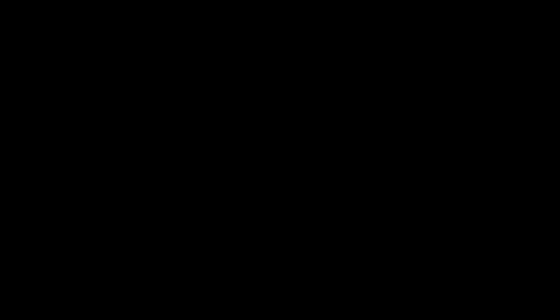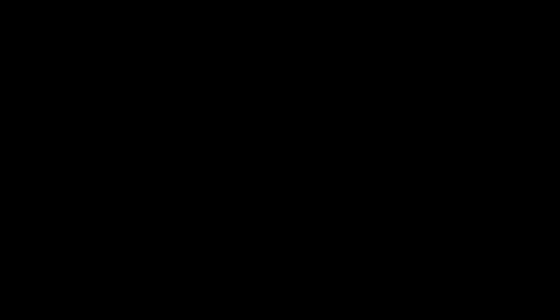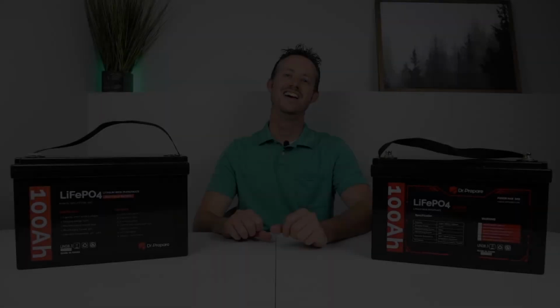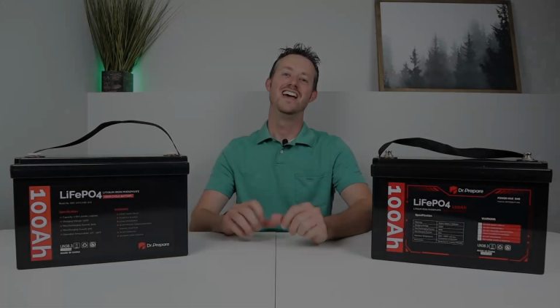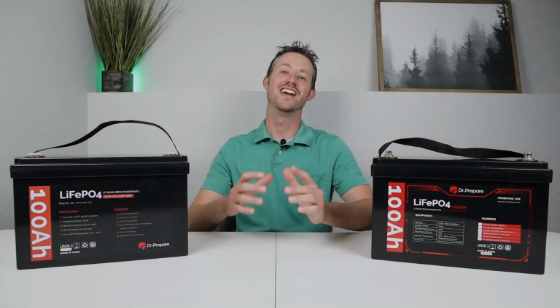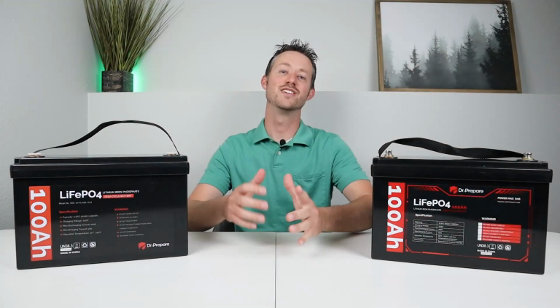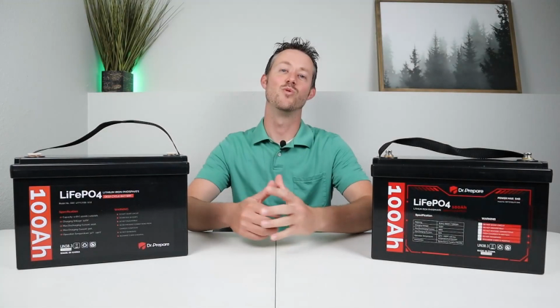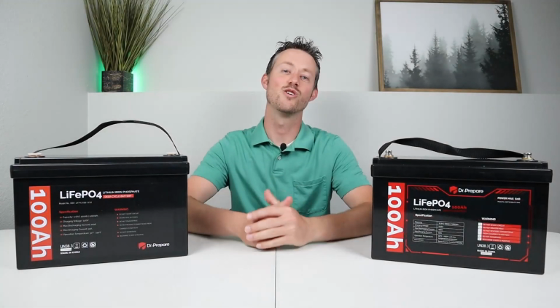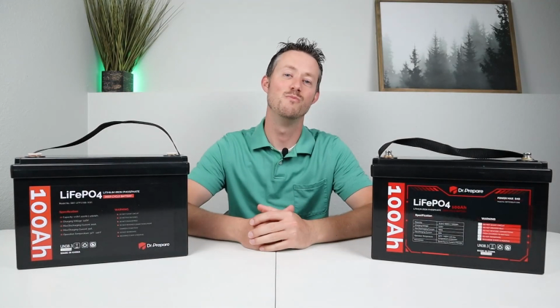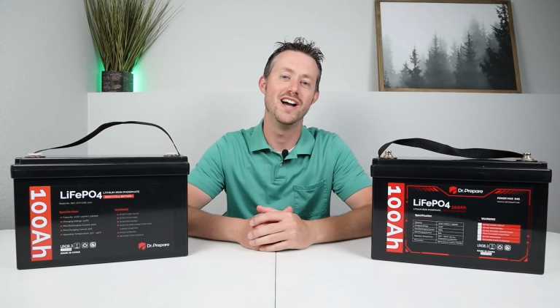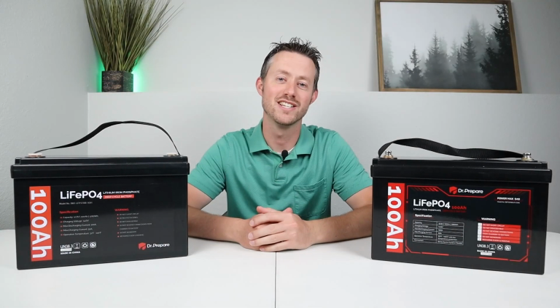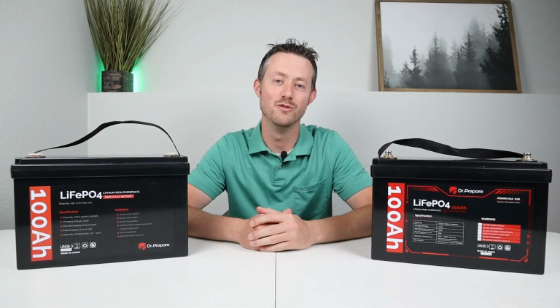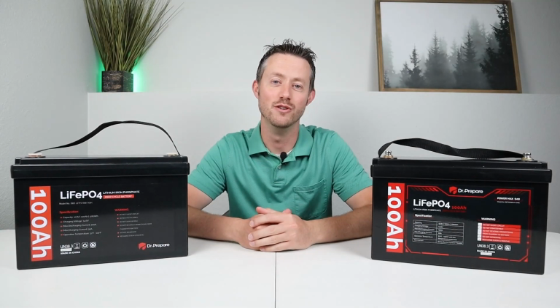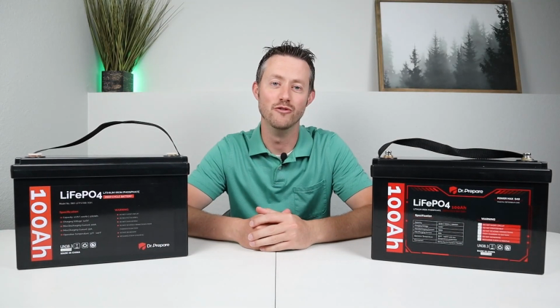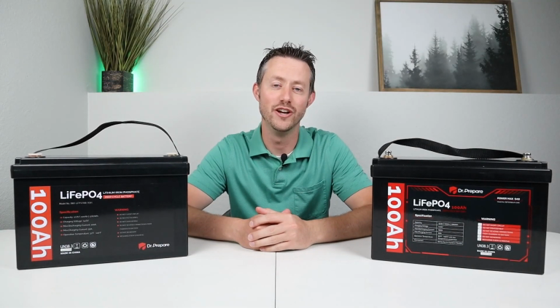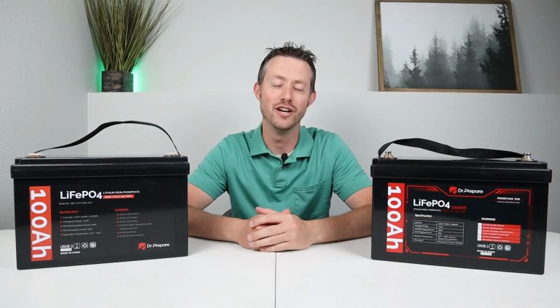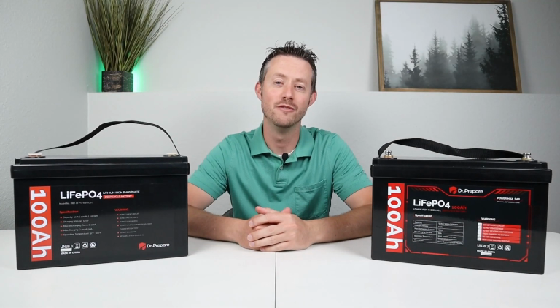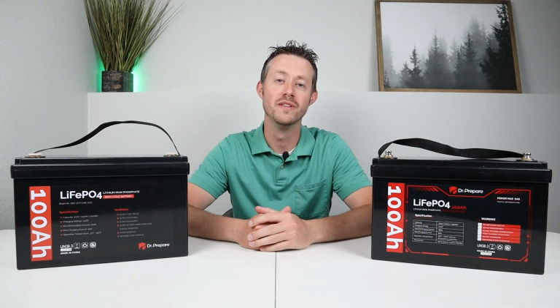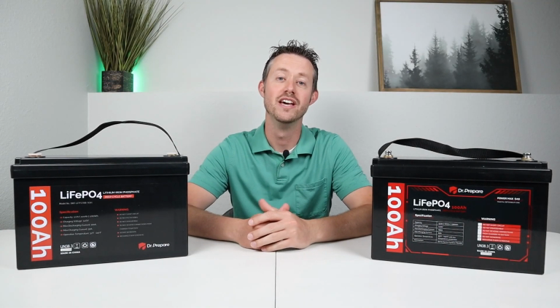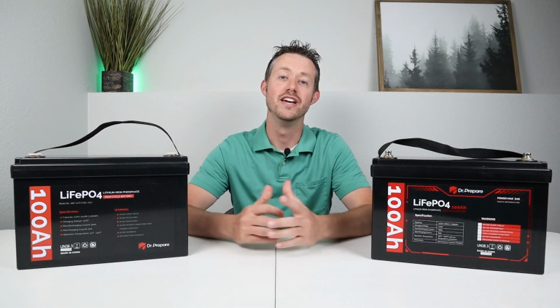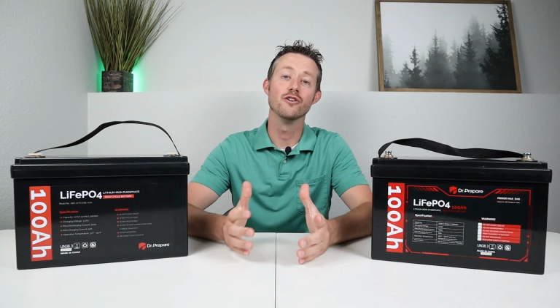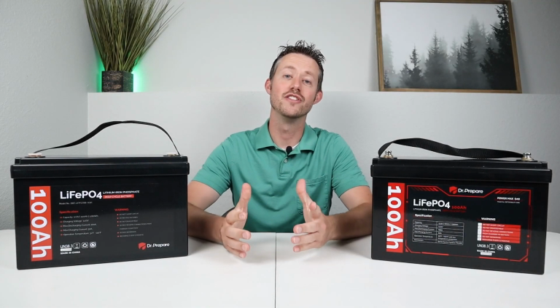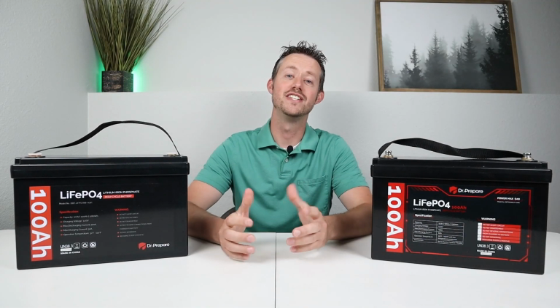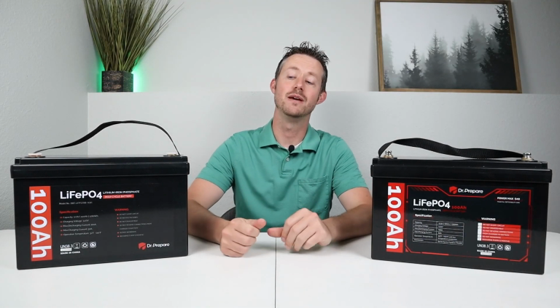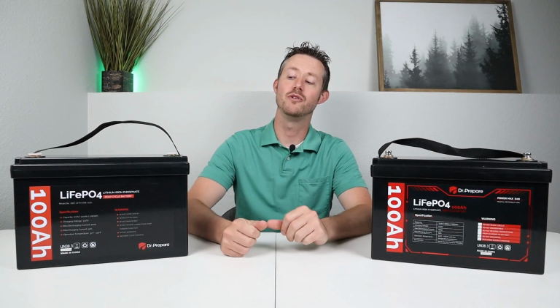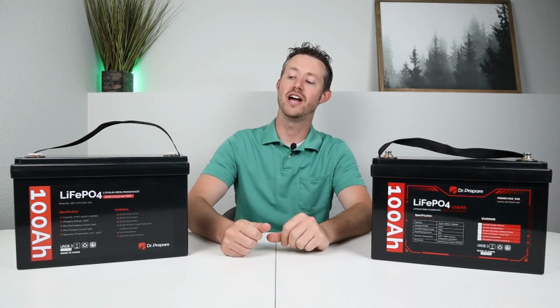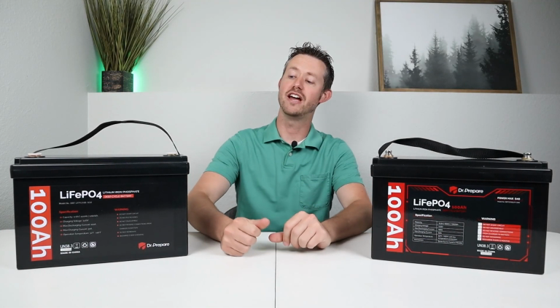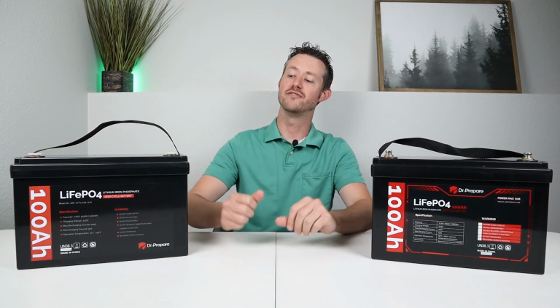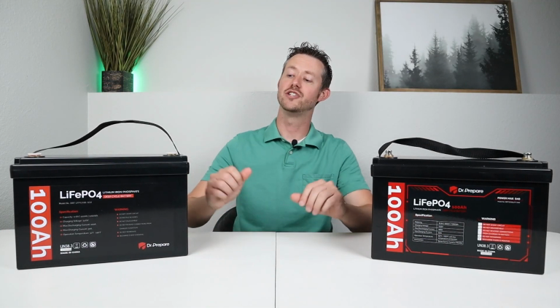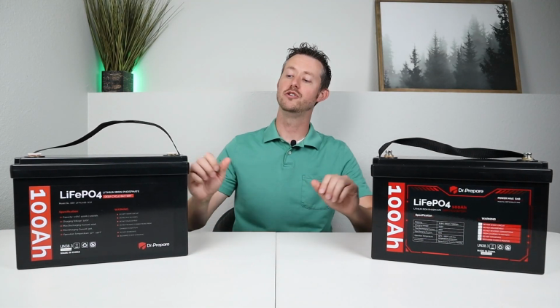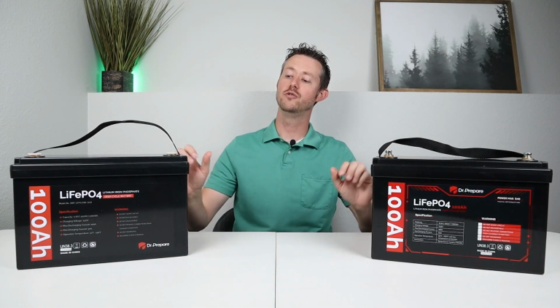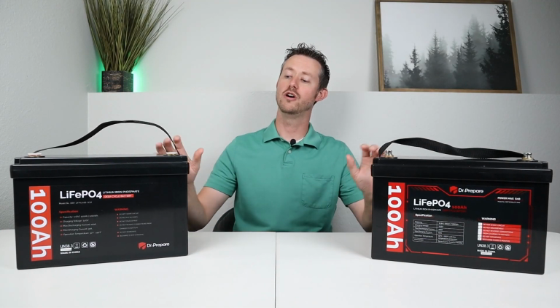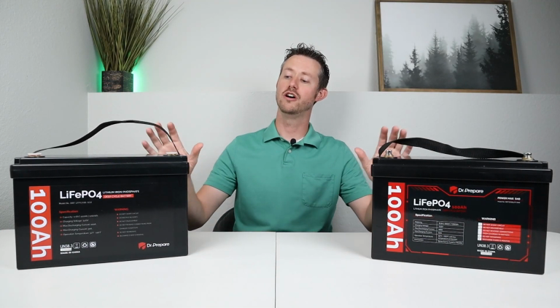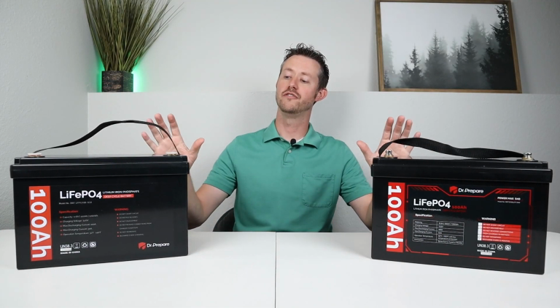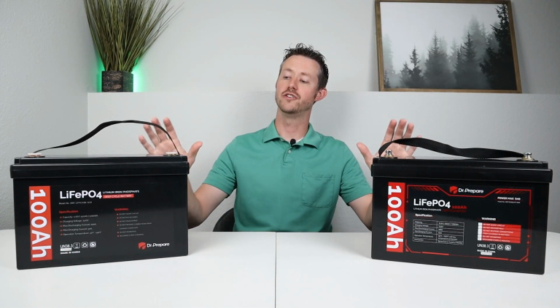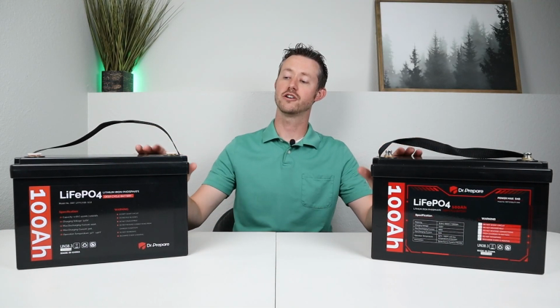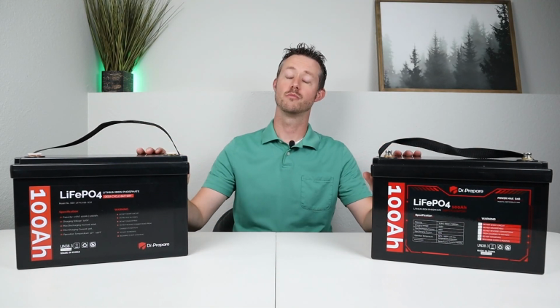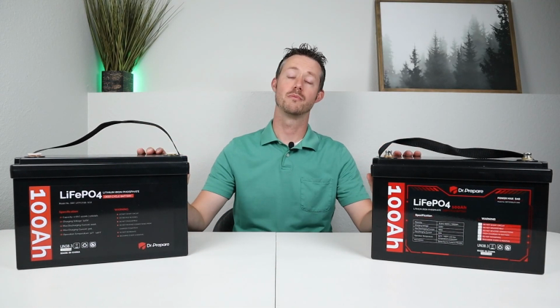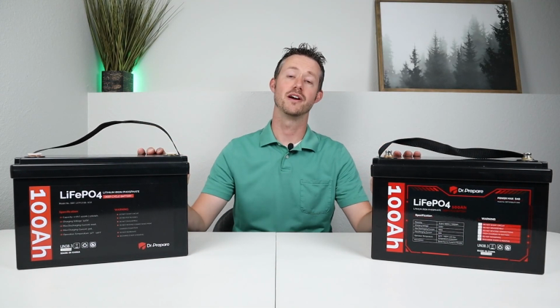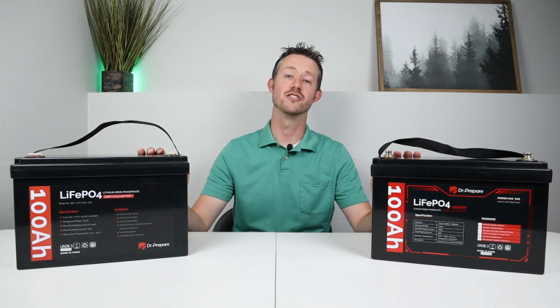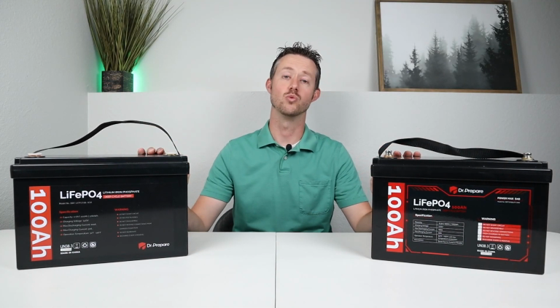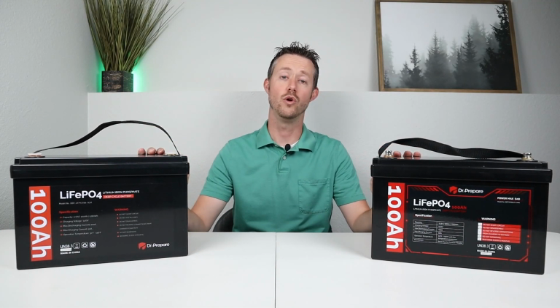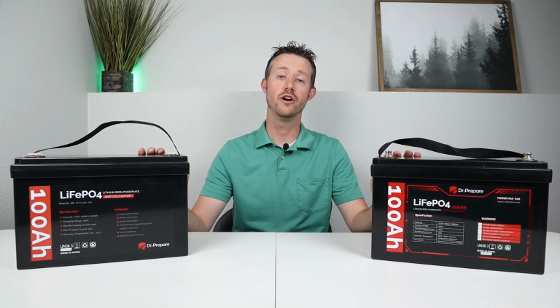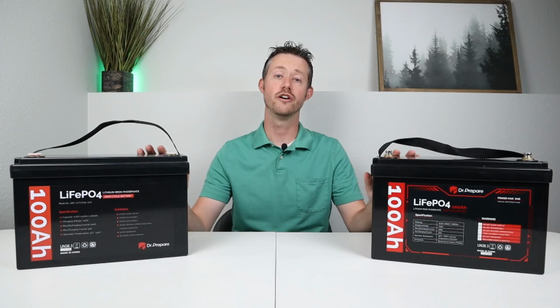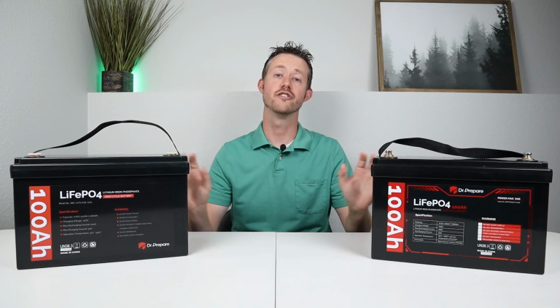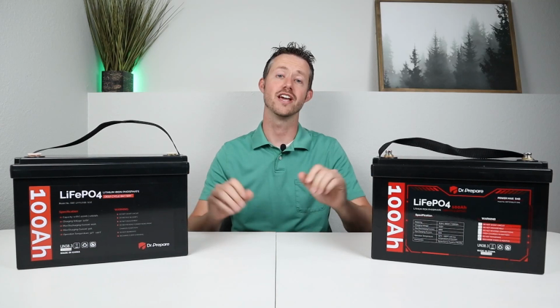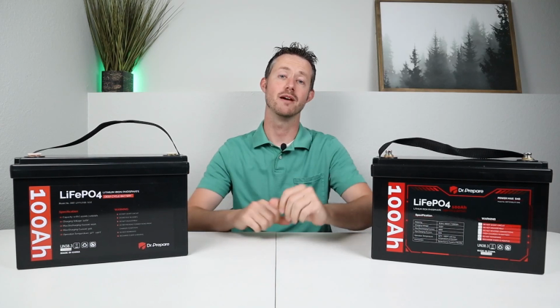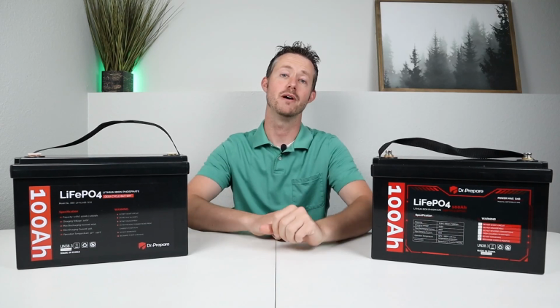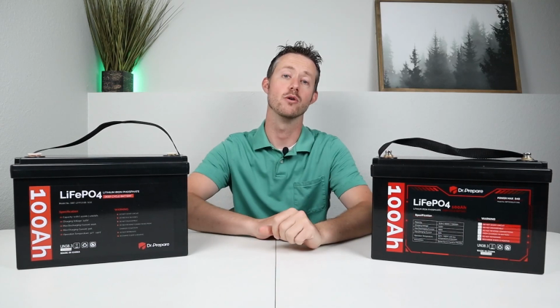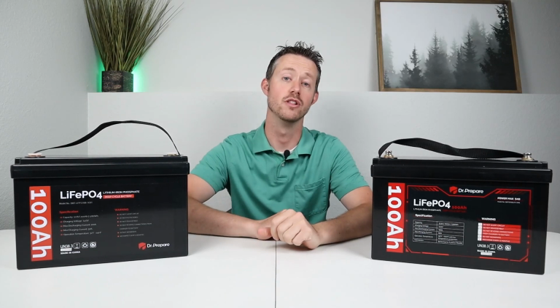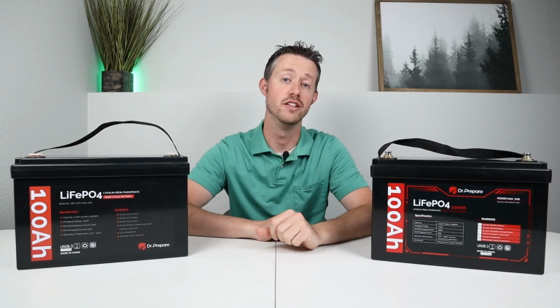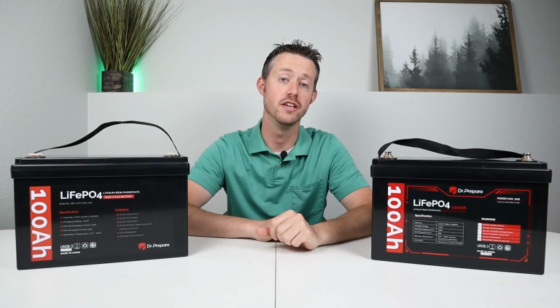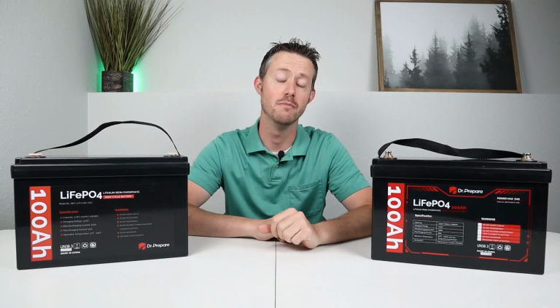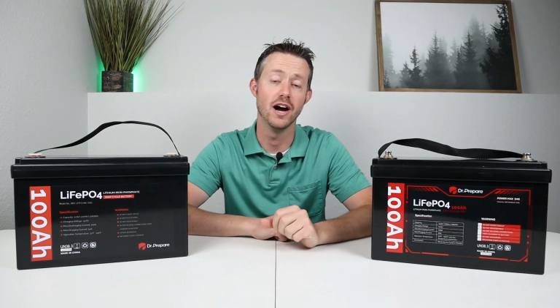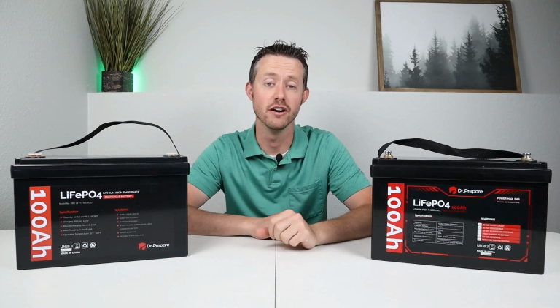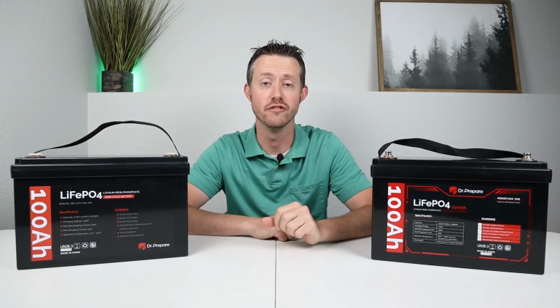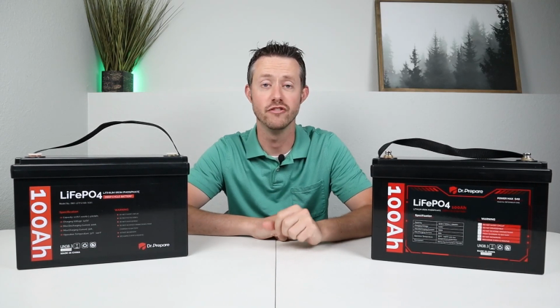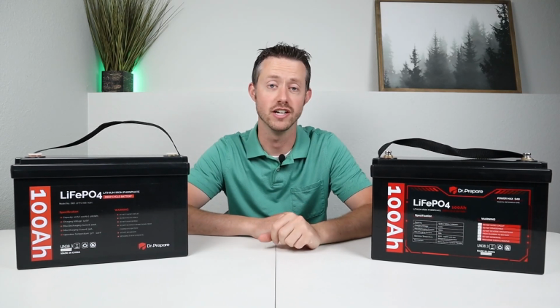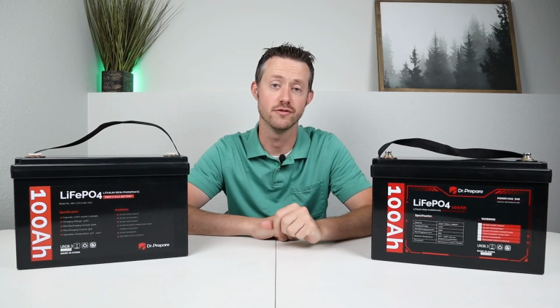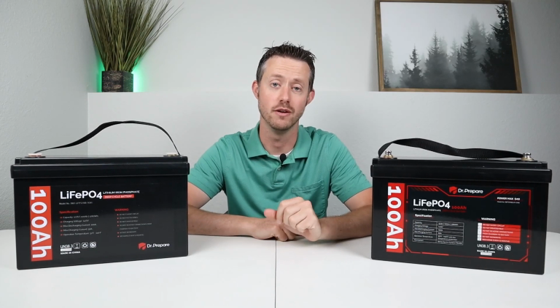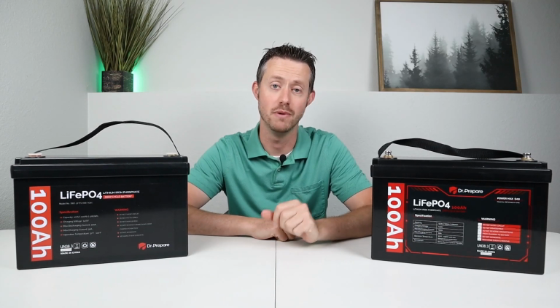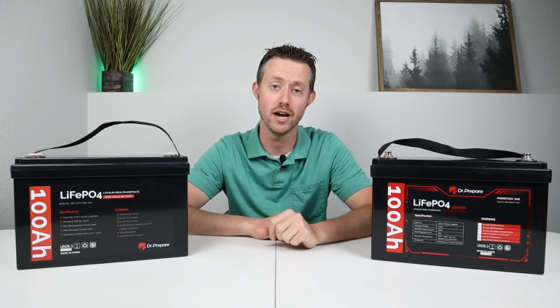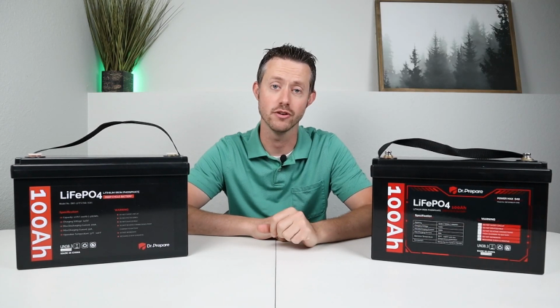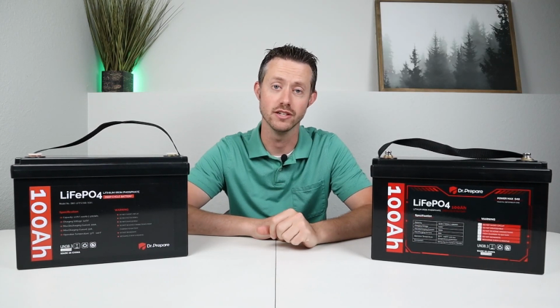Hey guys, welcome back to a new video. Here on the table I have two of Dr. Preparer's 100 amp hour lithium iron phosphate batteries.